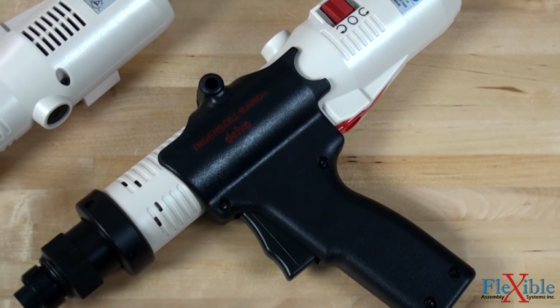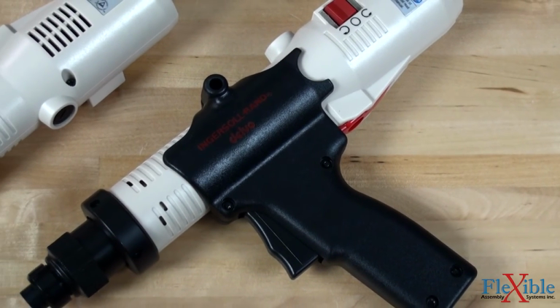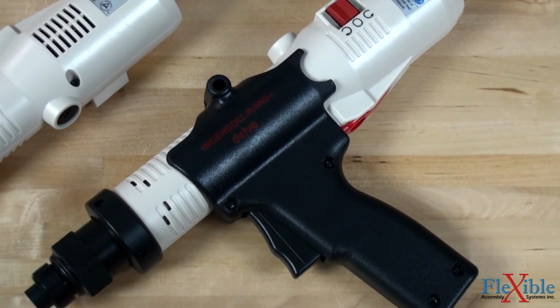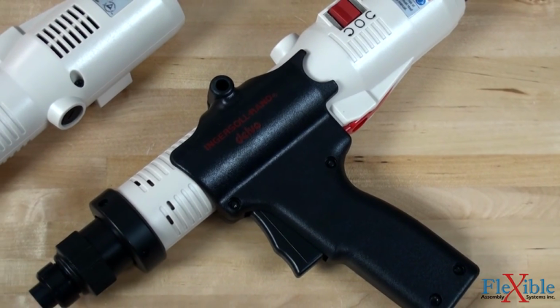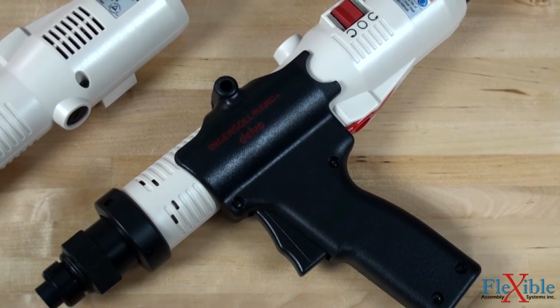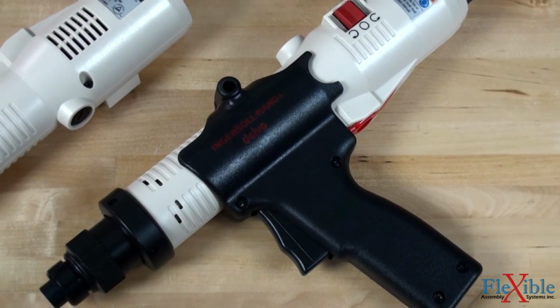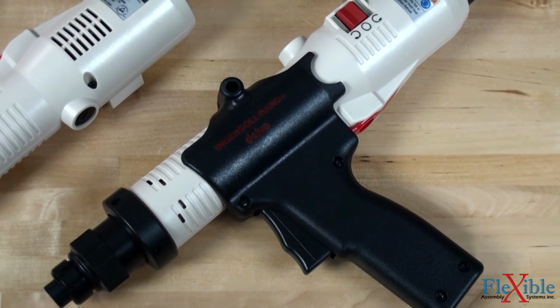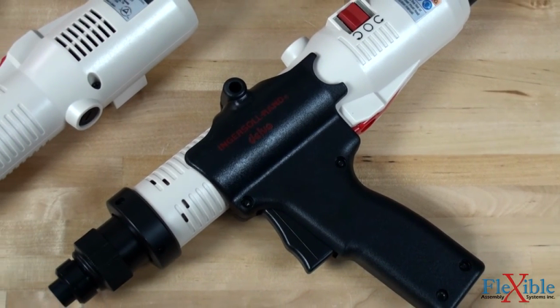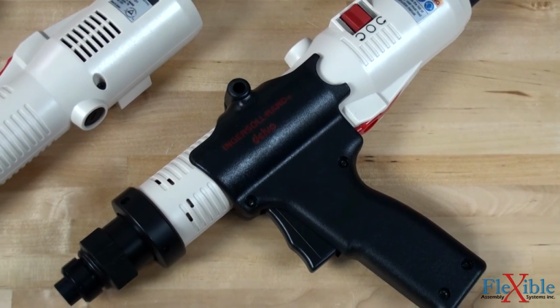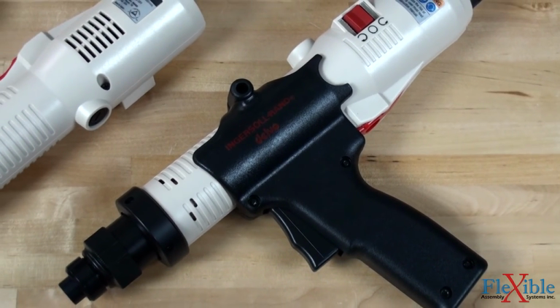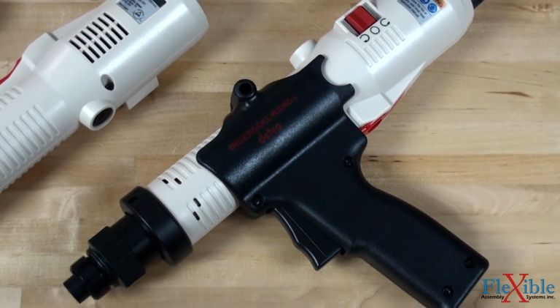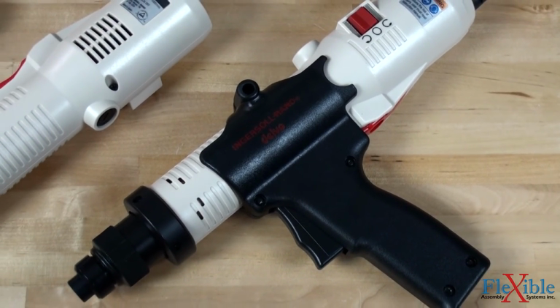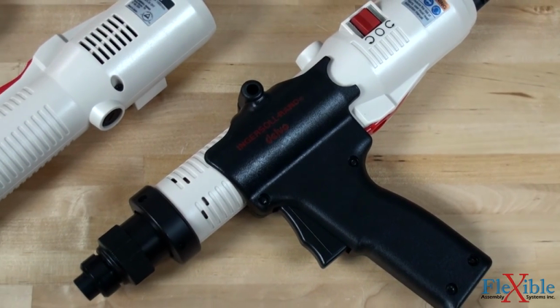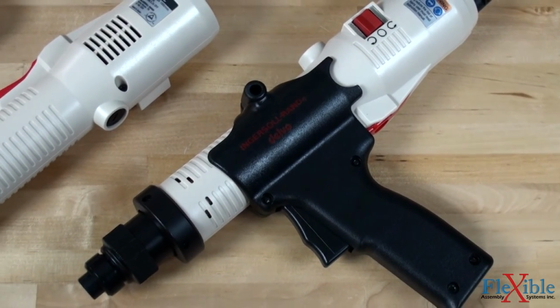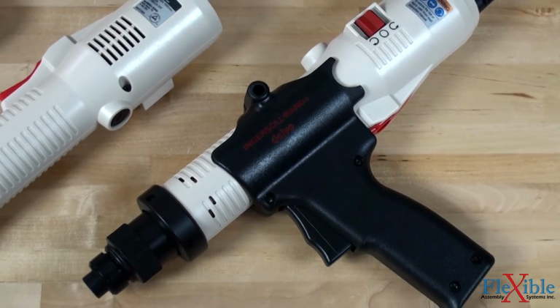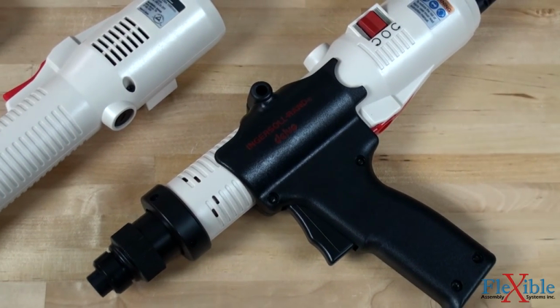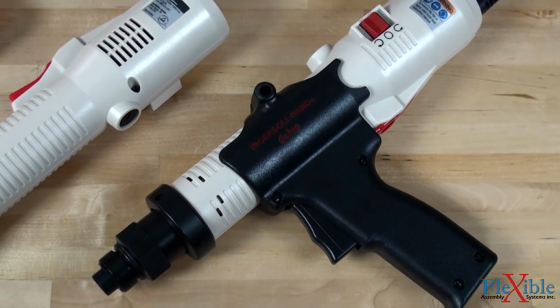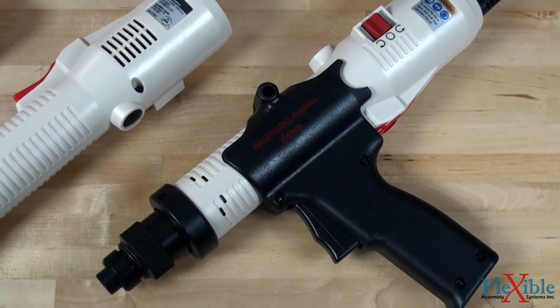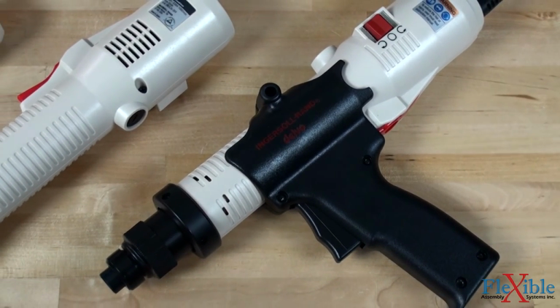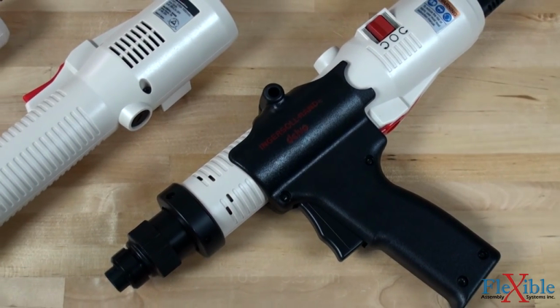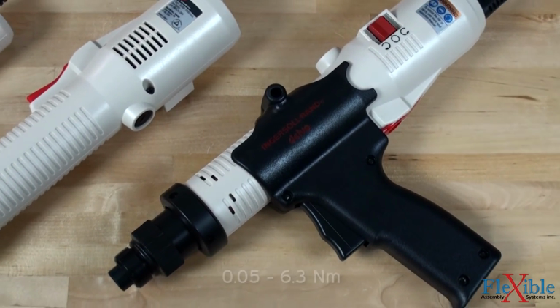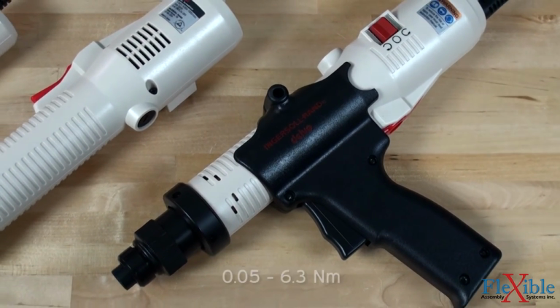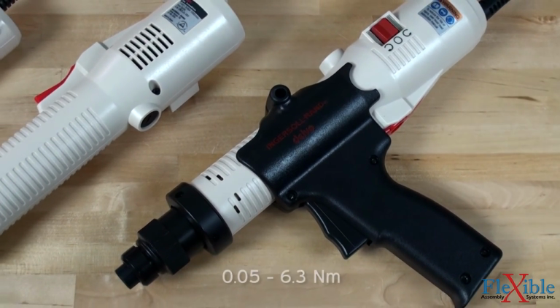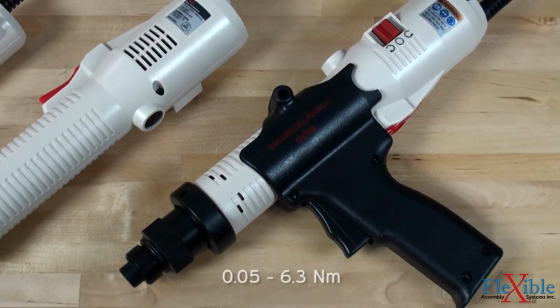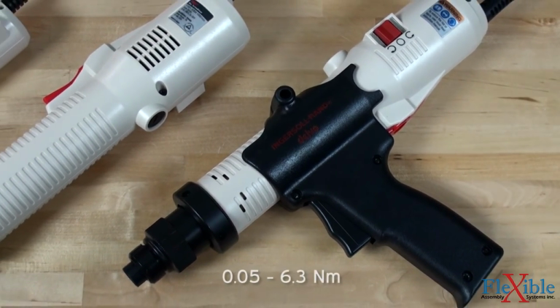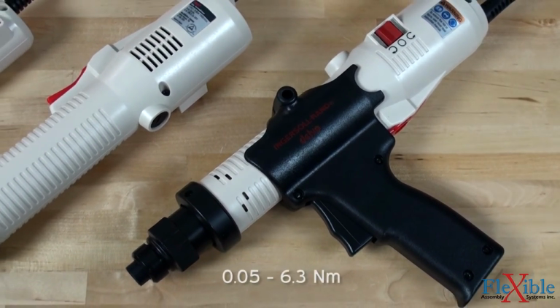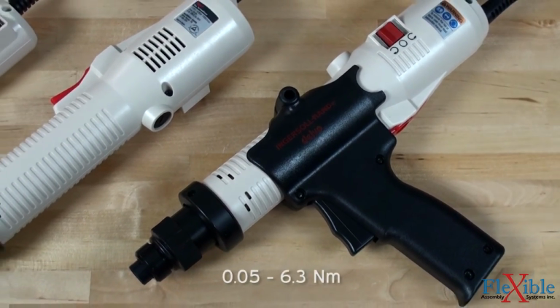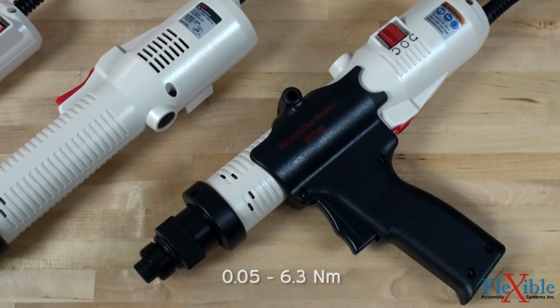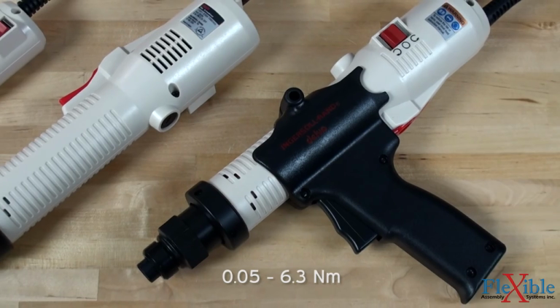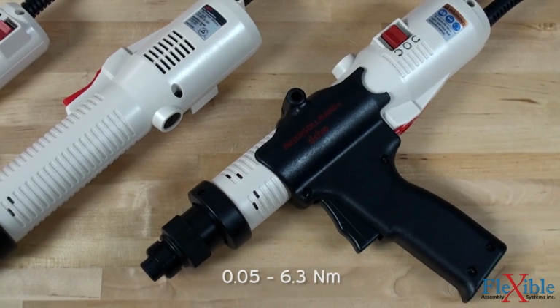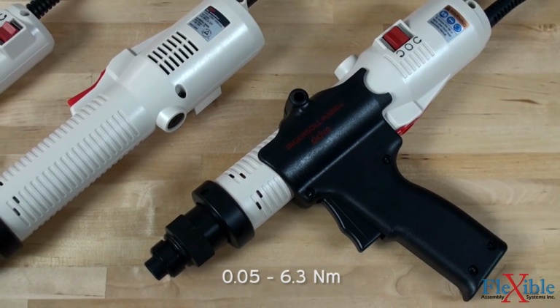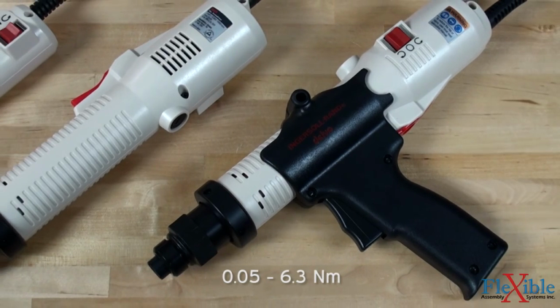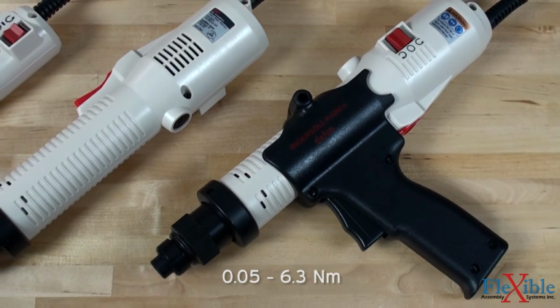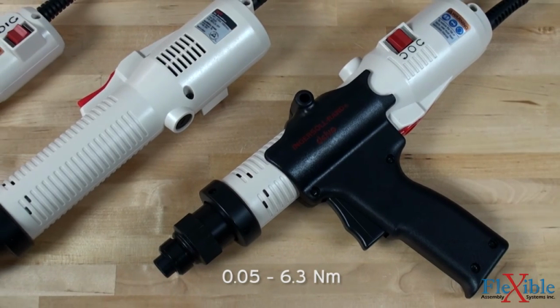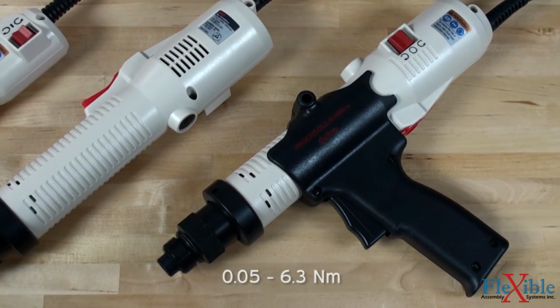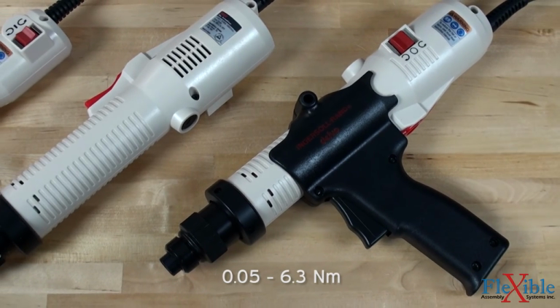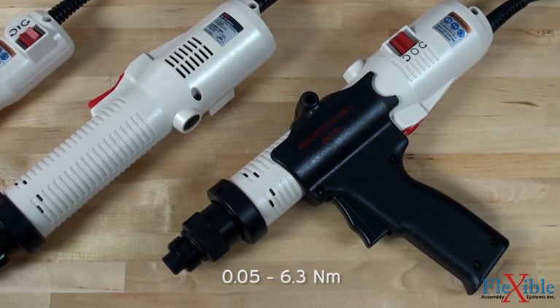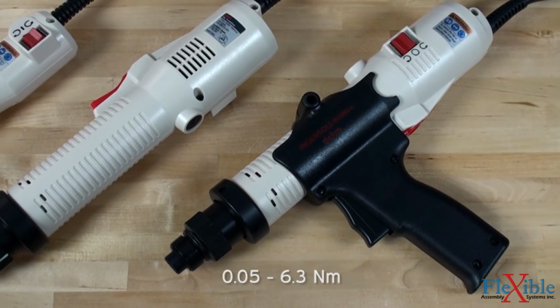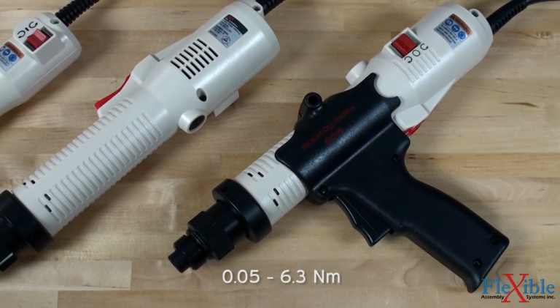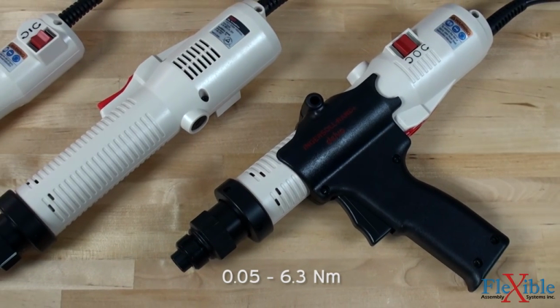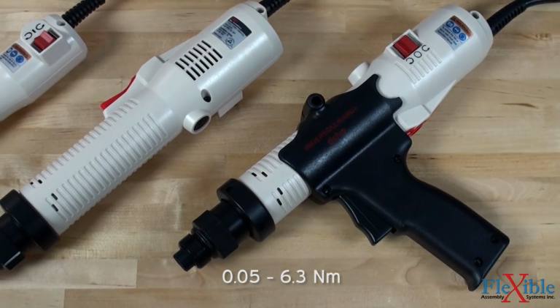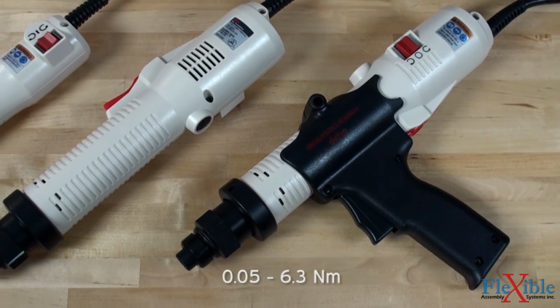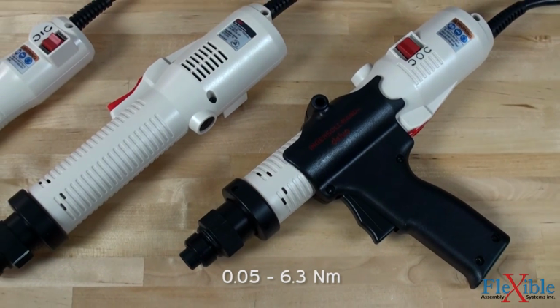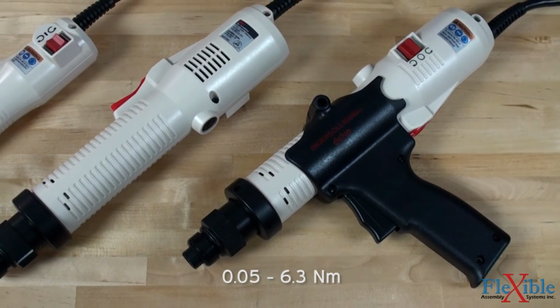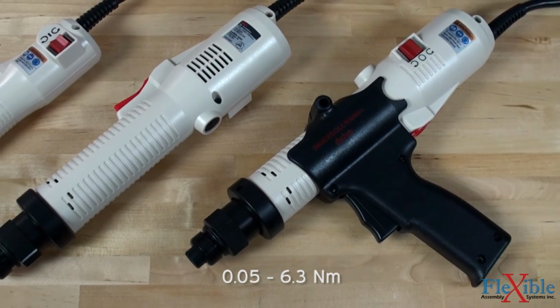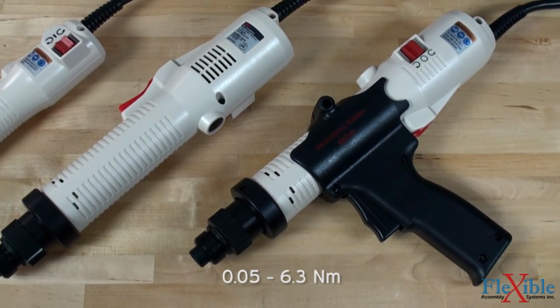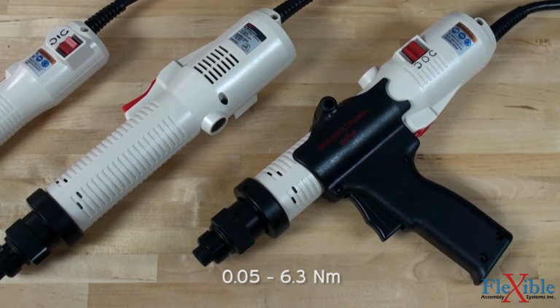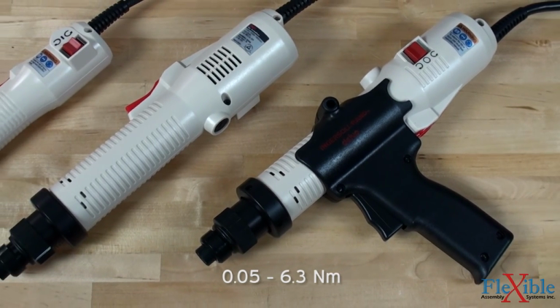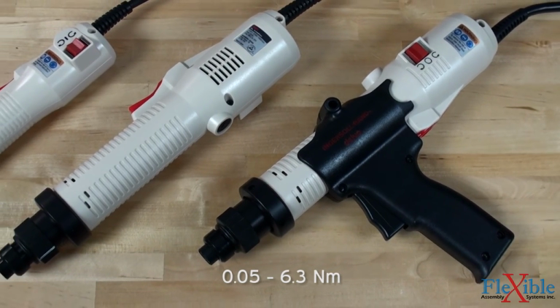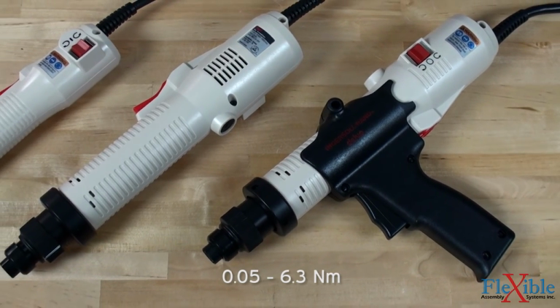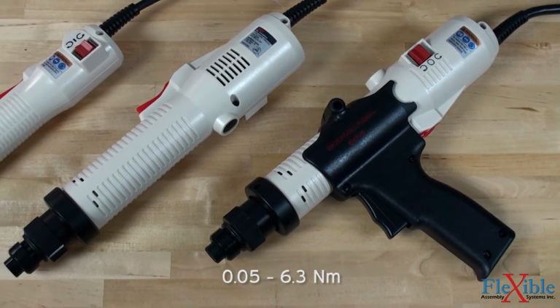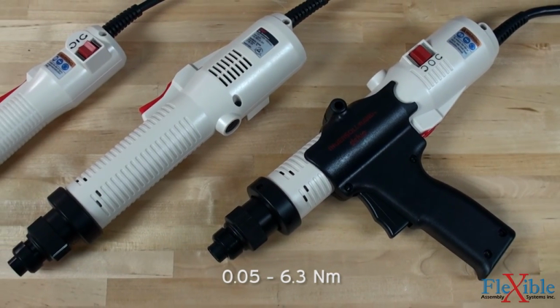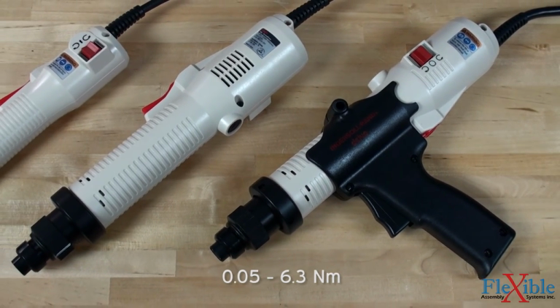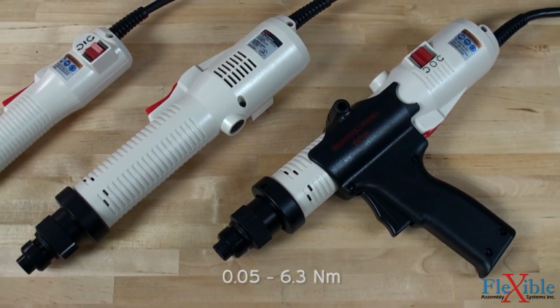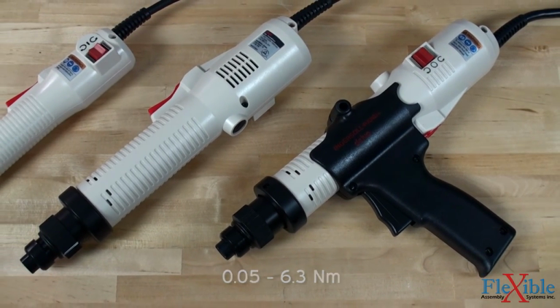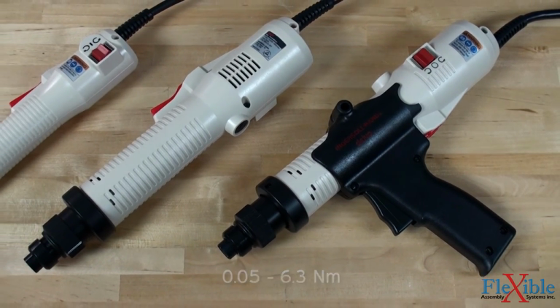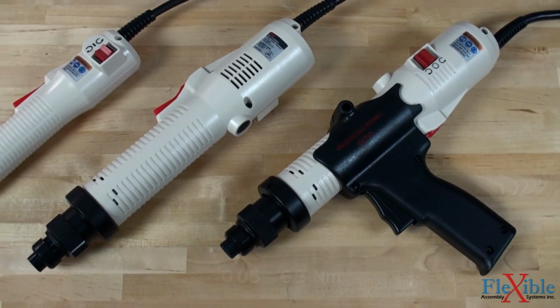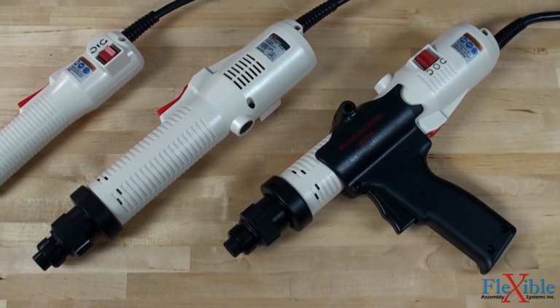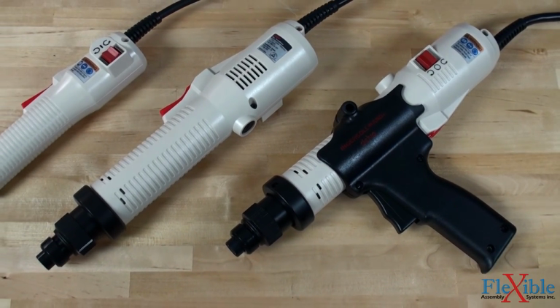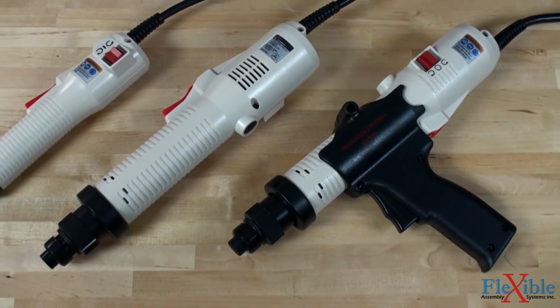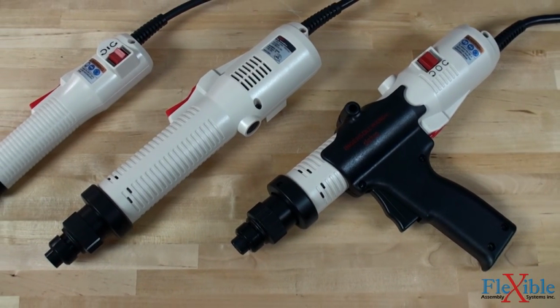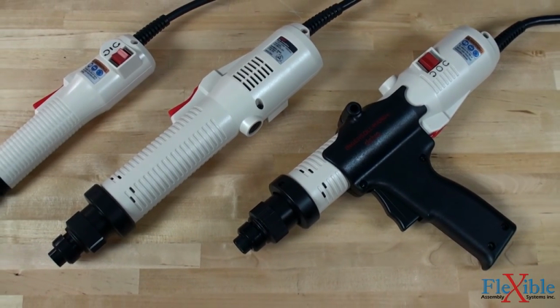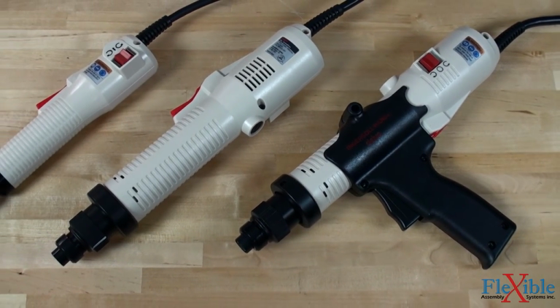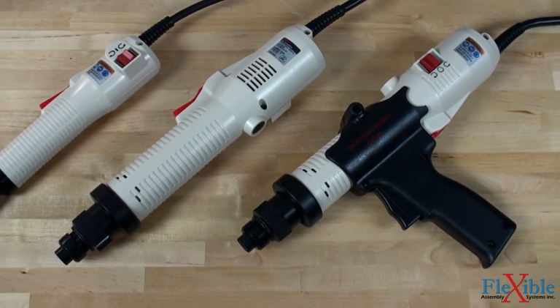The ES series tools come in a torque range from 0.5 to 56 inch pounds and free speeds up to 2000 RPM.